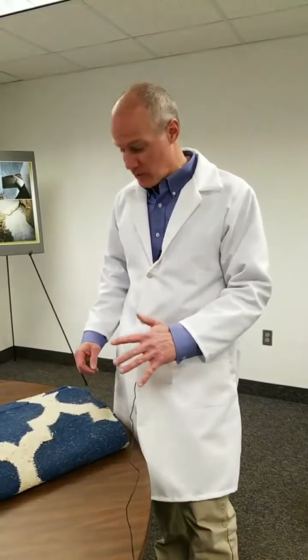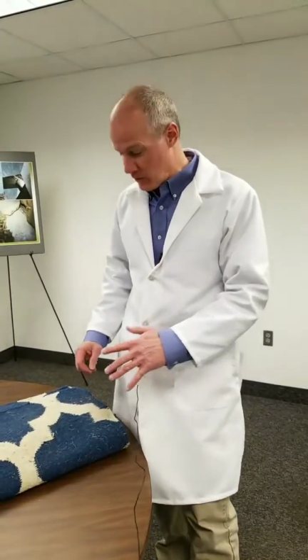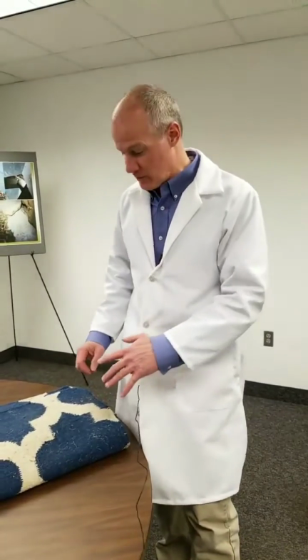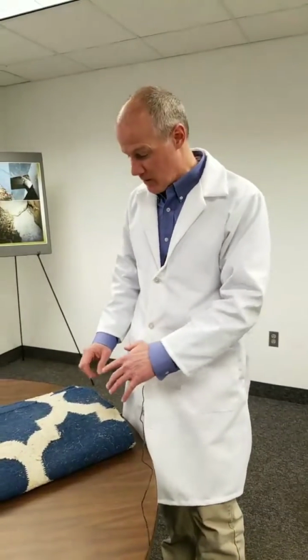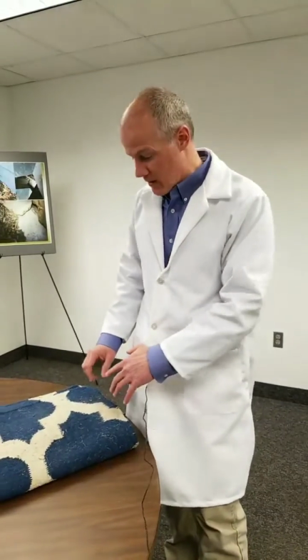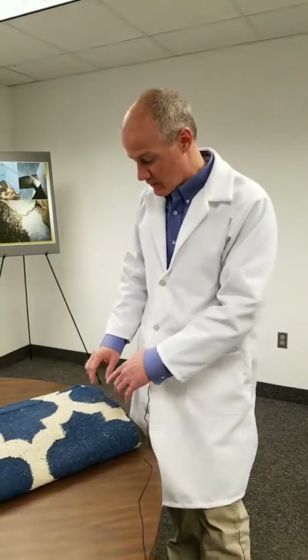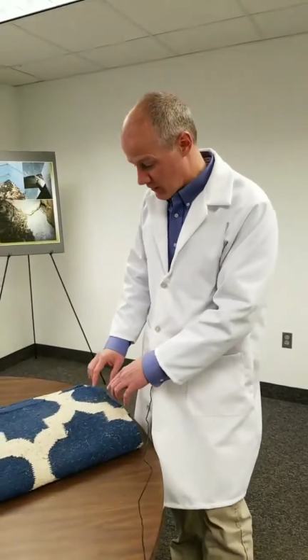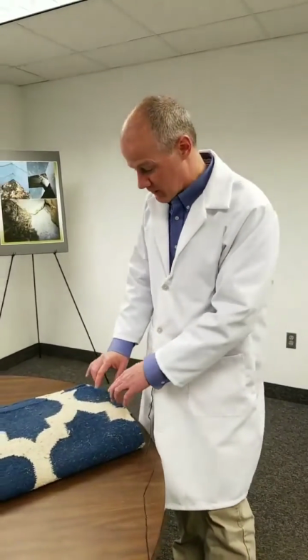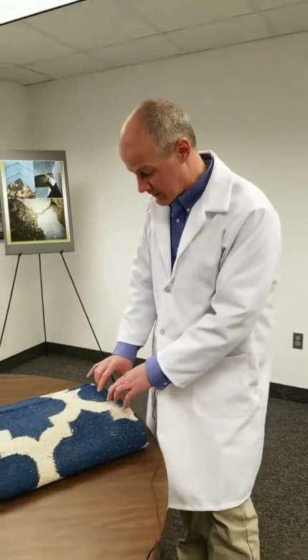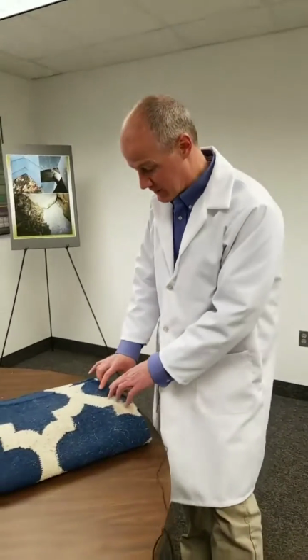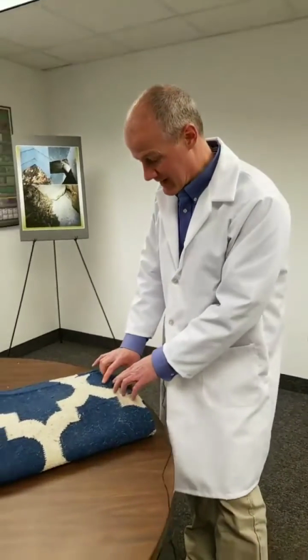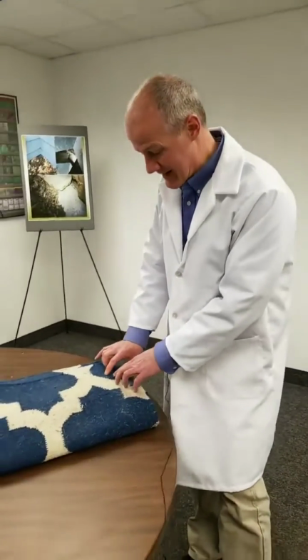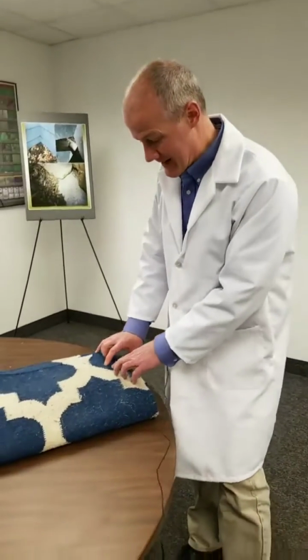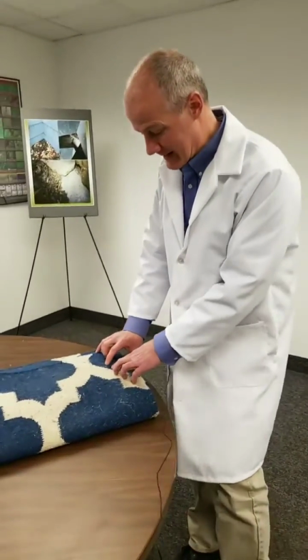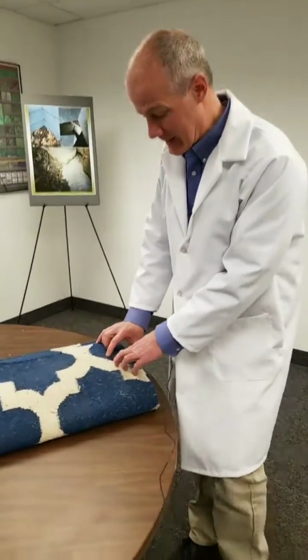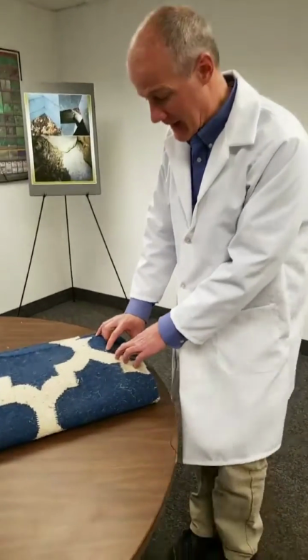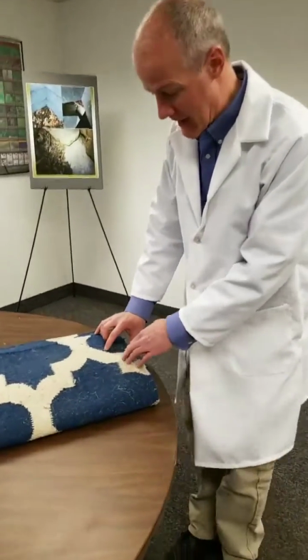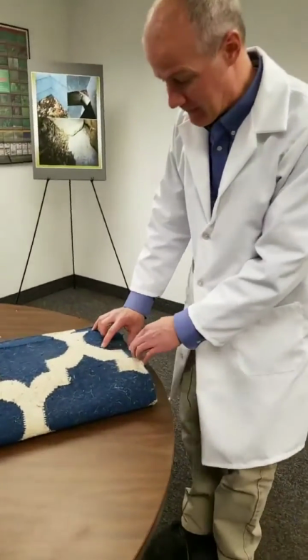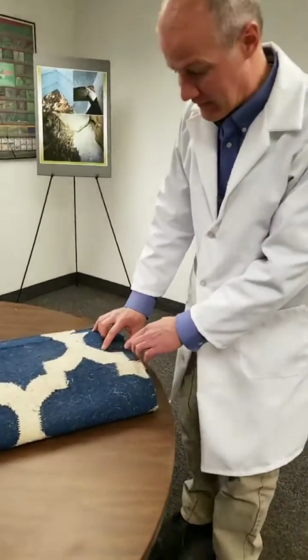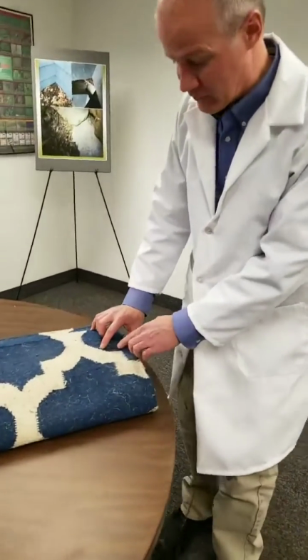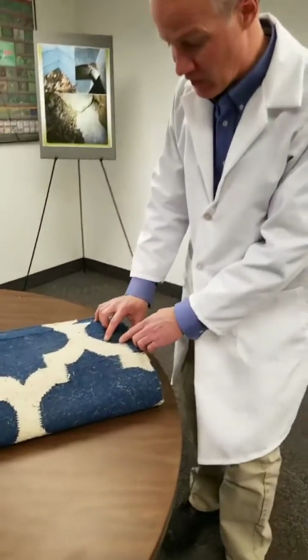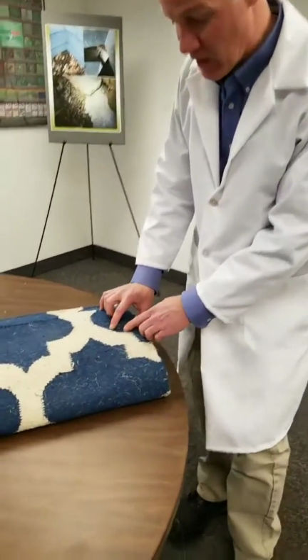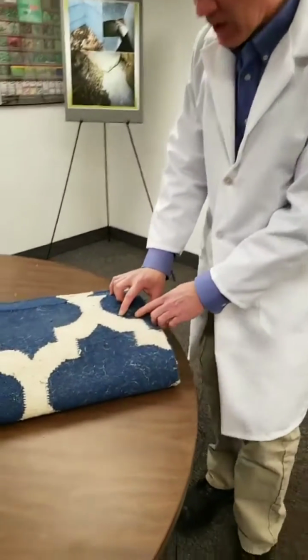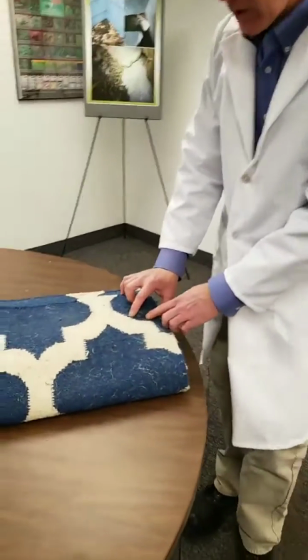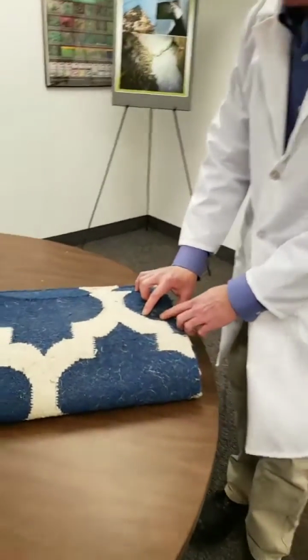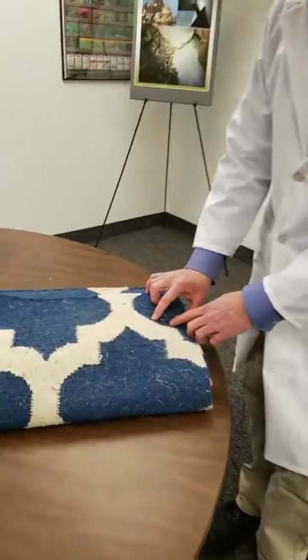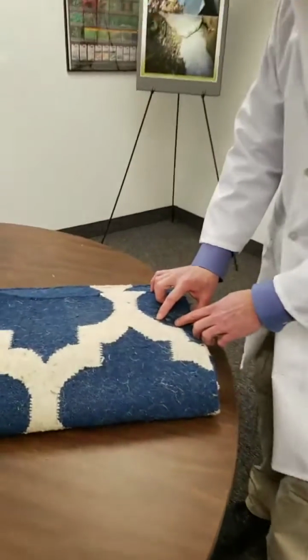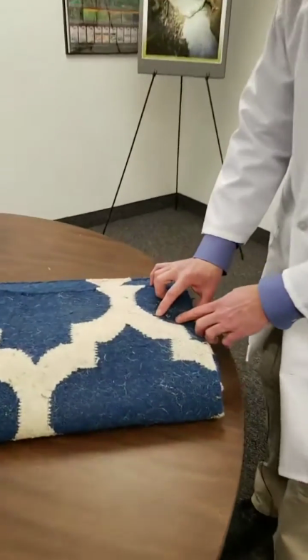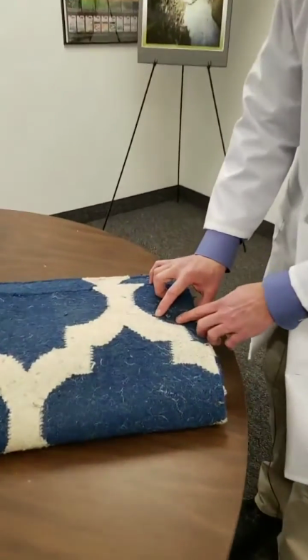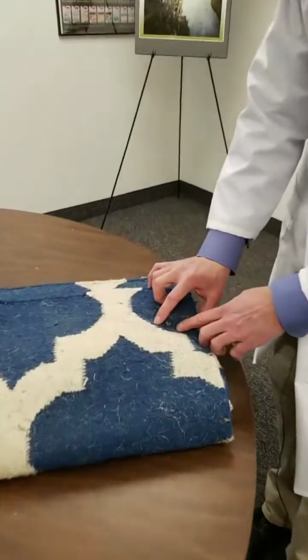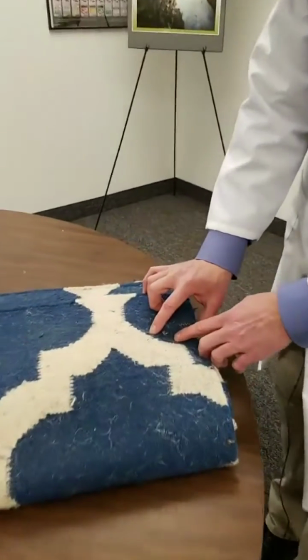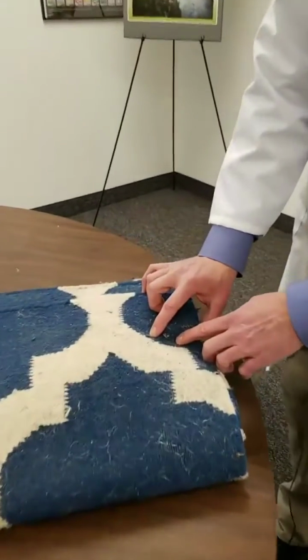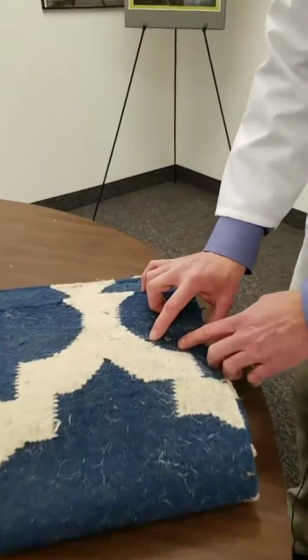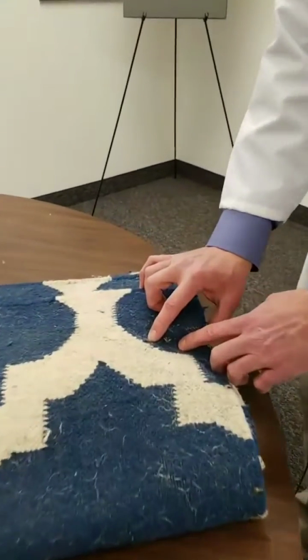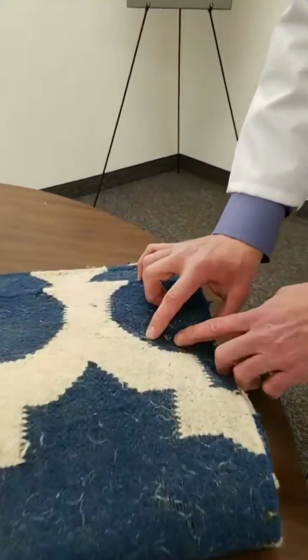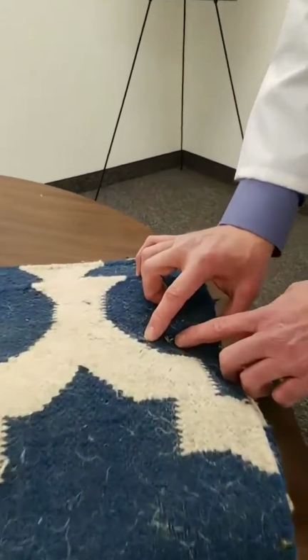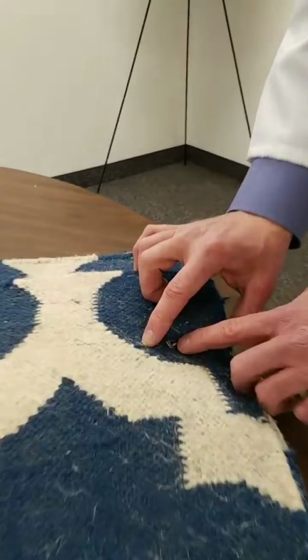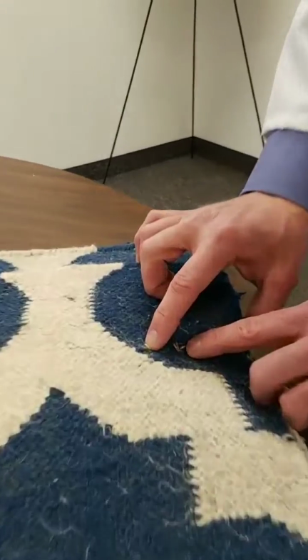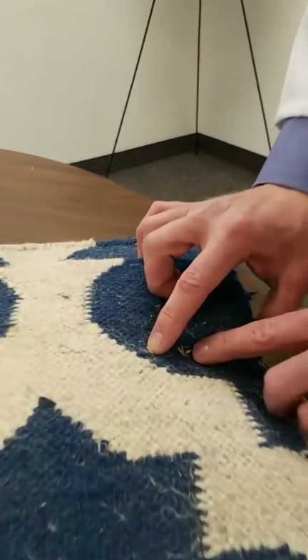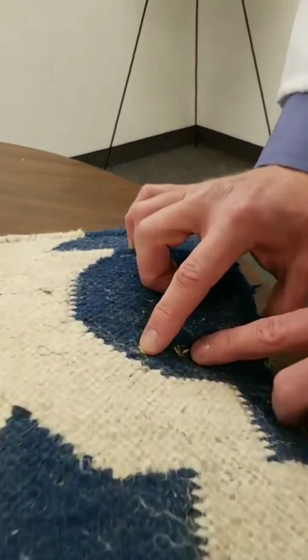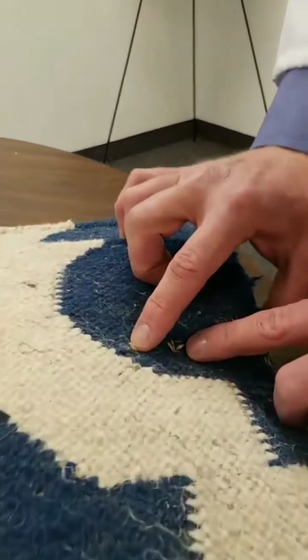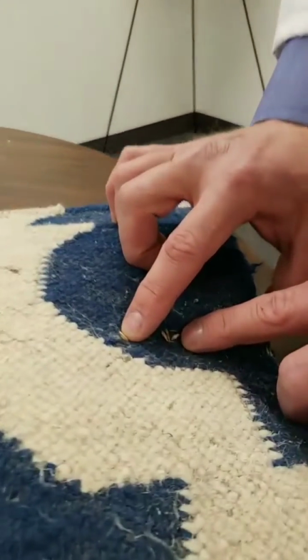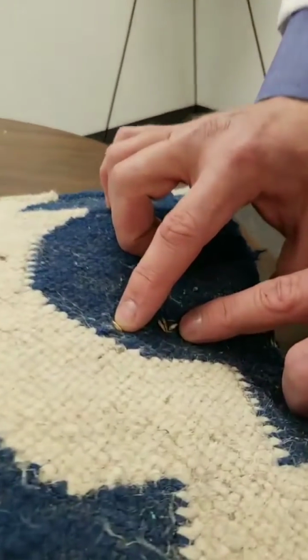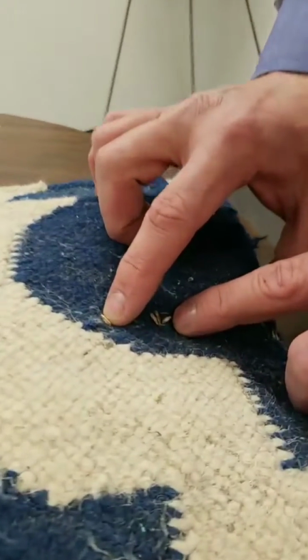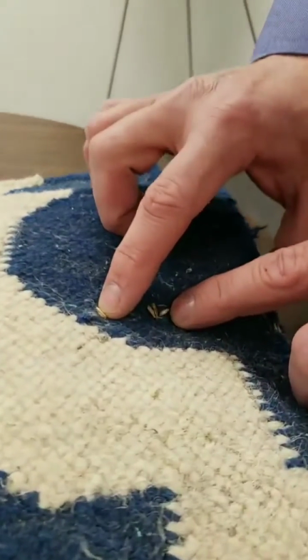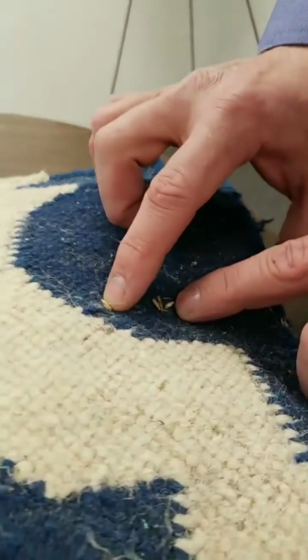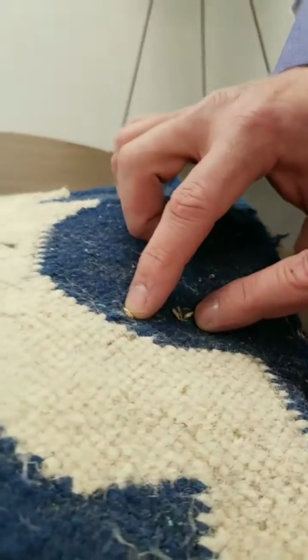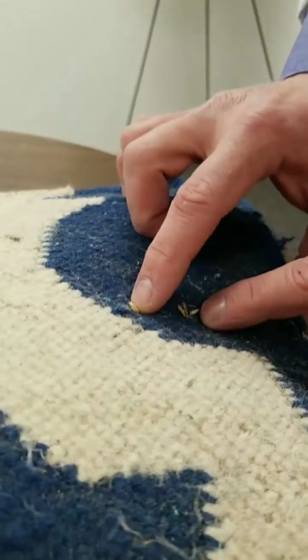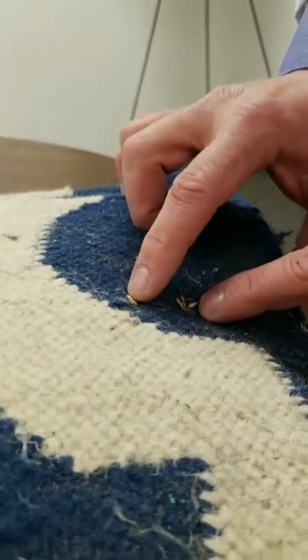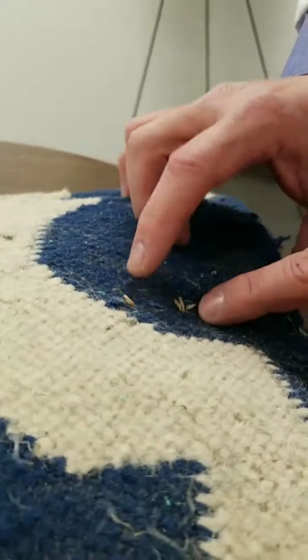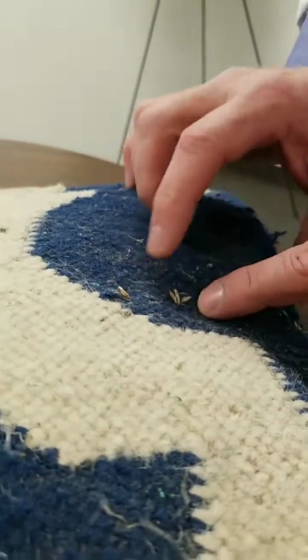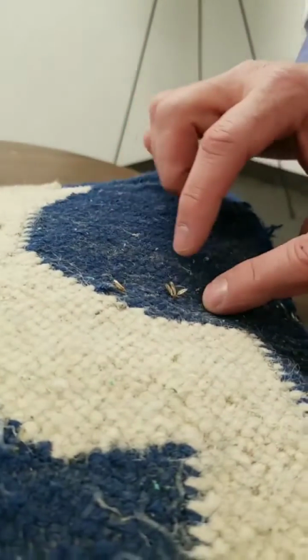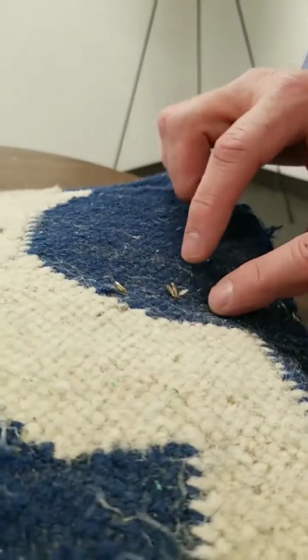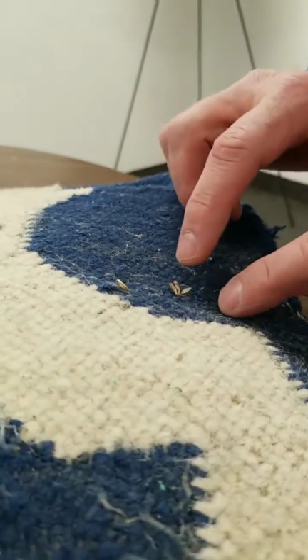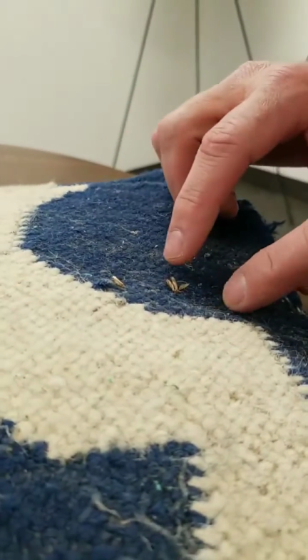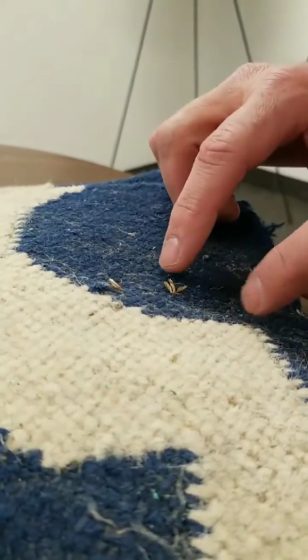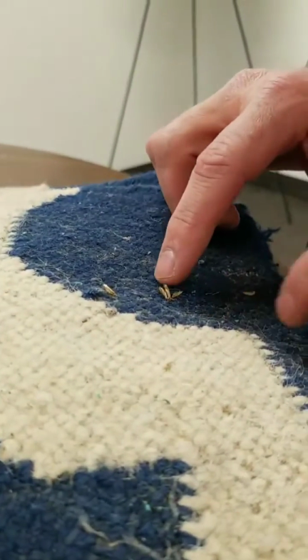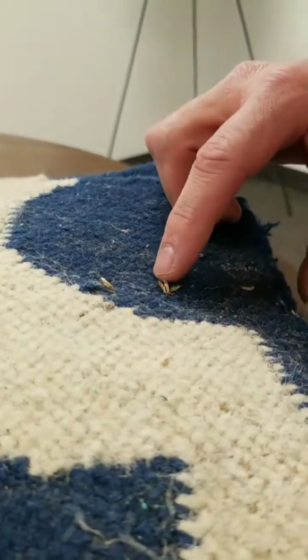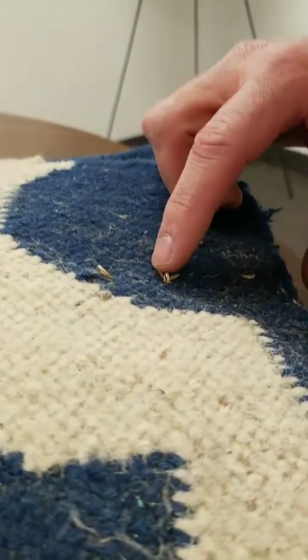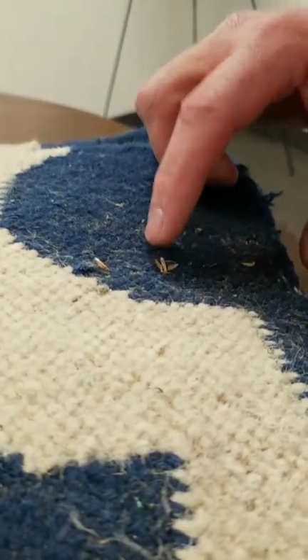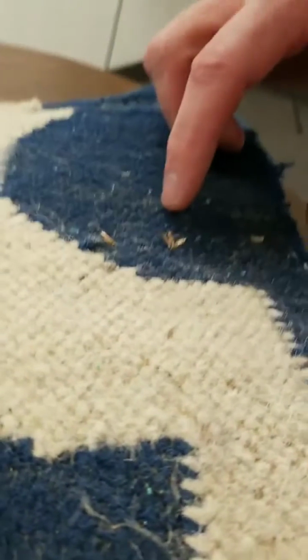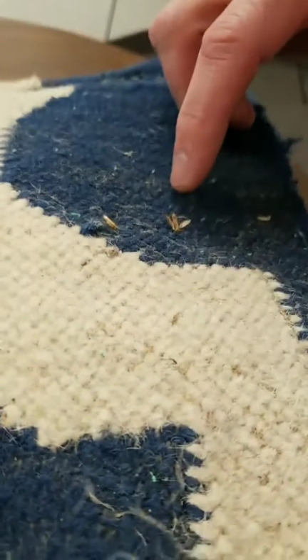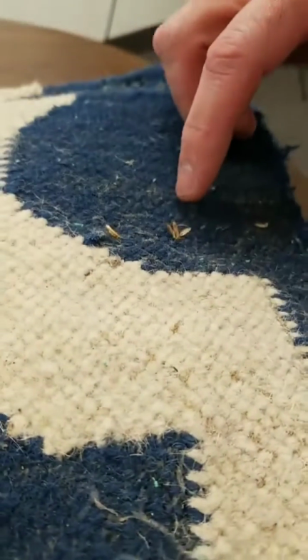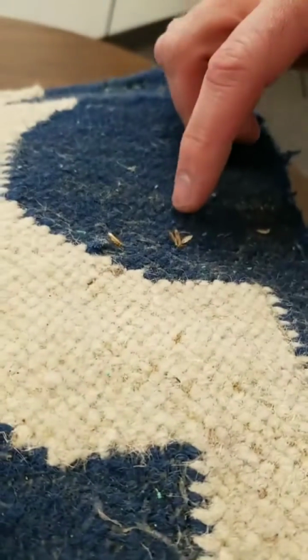Clothes moths are these tiny half-inch golden moths, not to be confused with the meal moth that you often see in a kitchen.